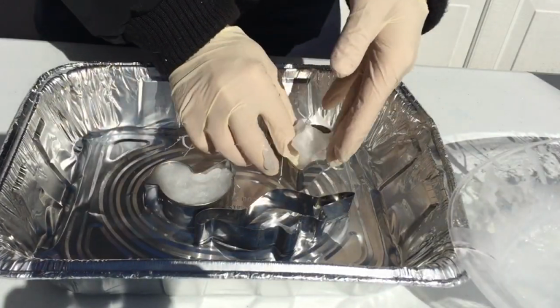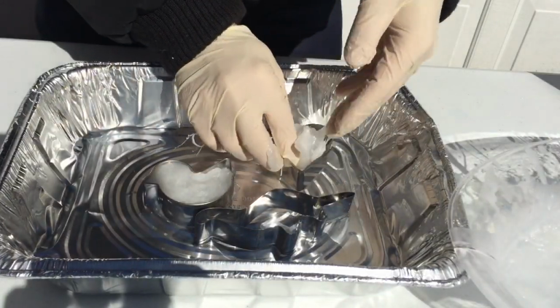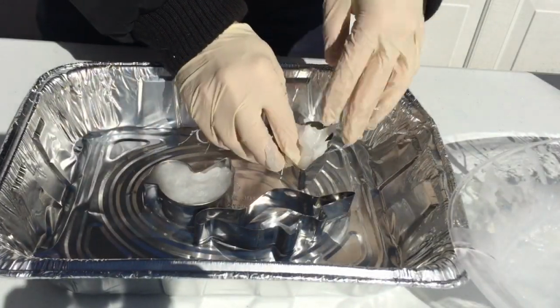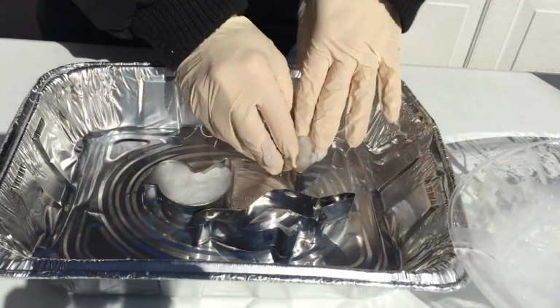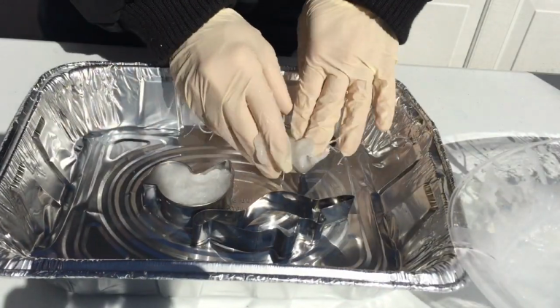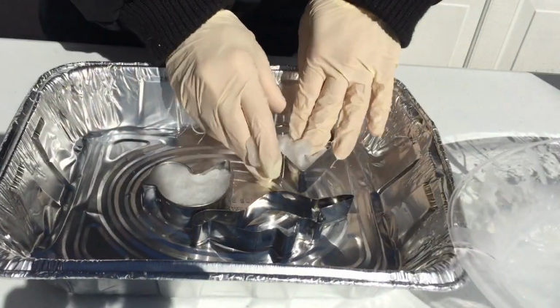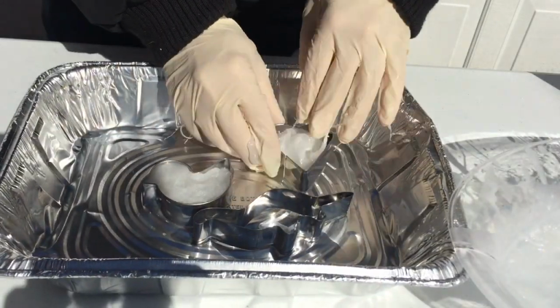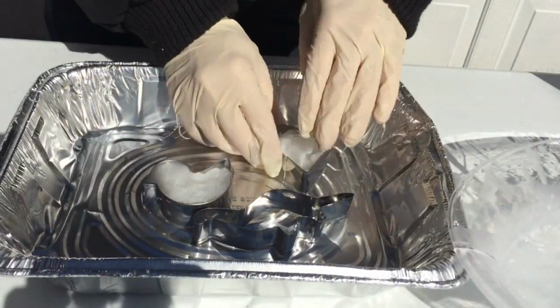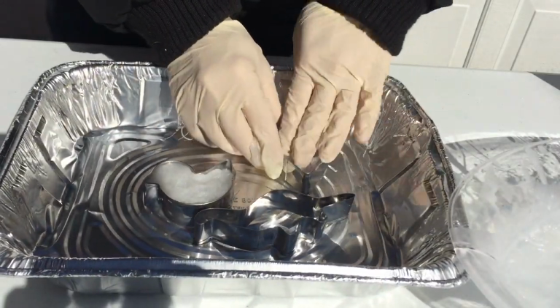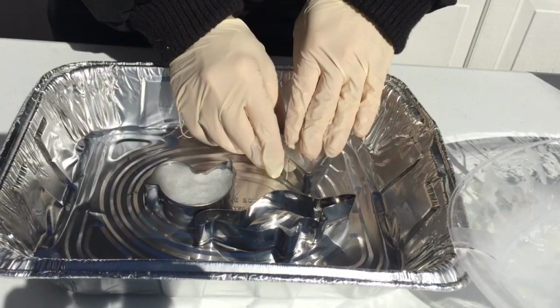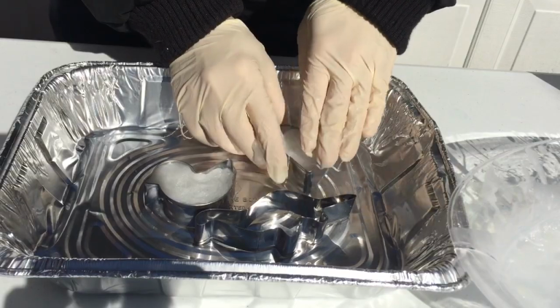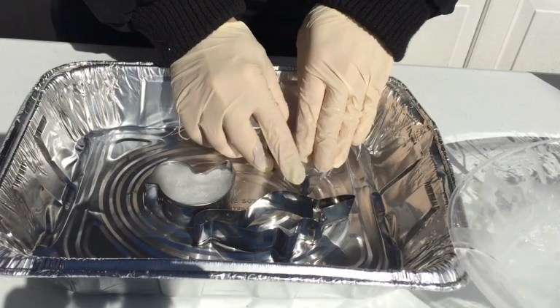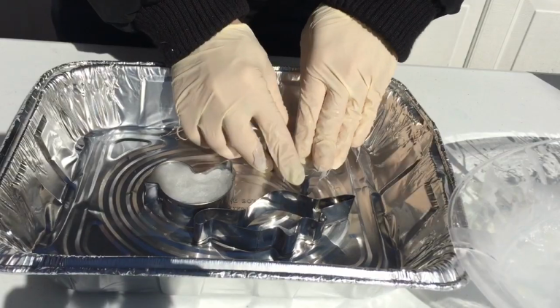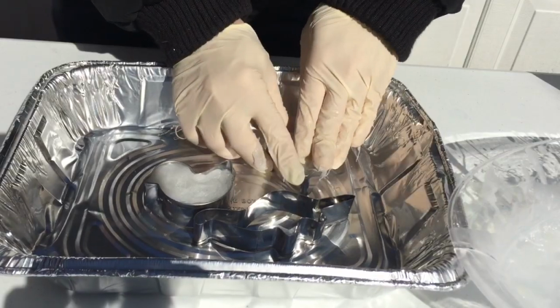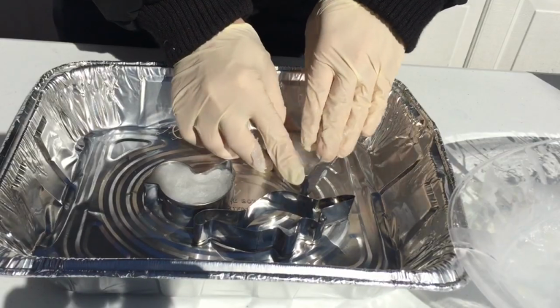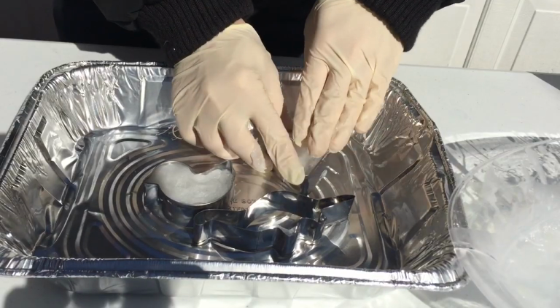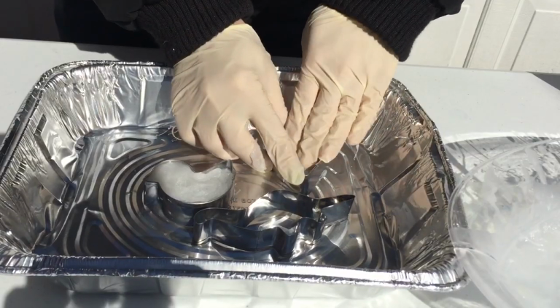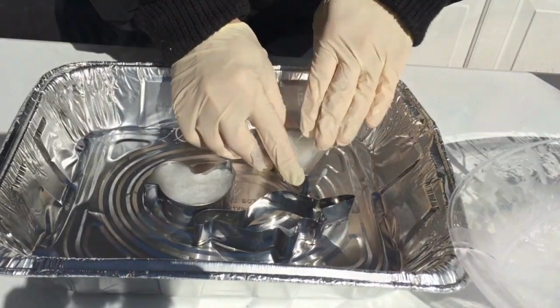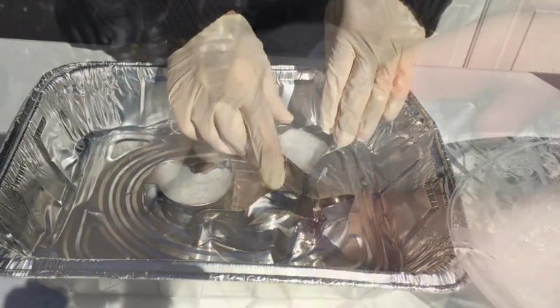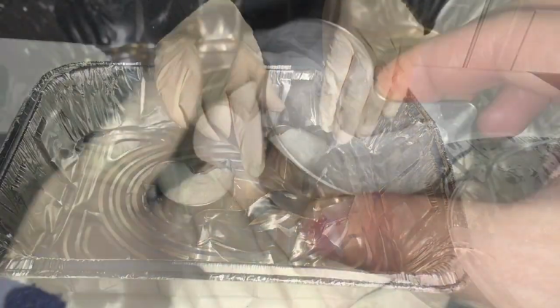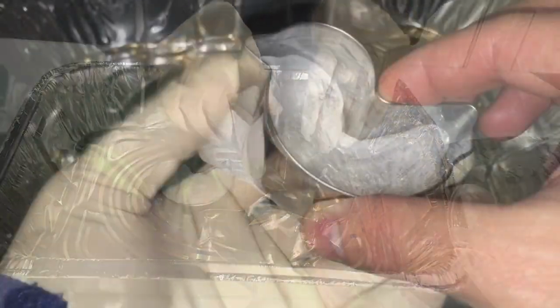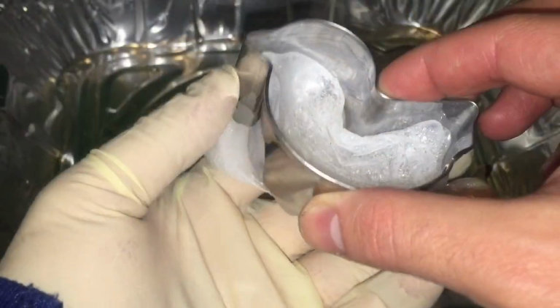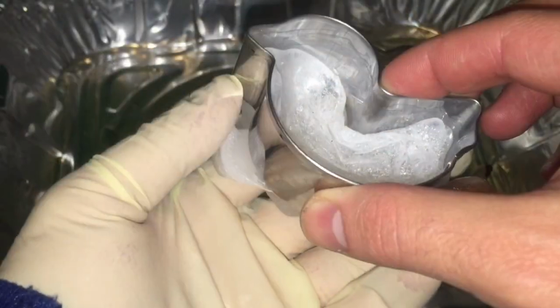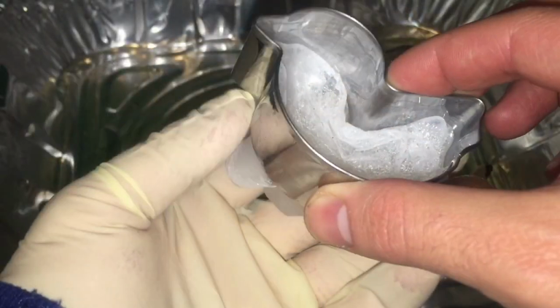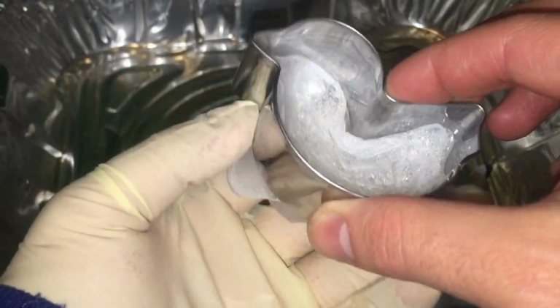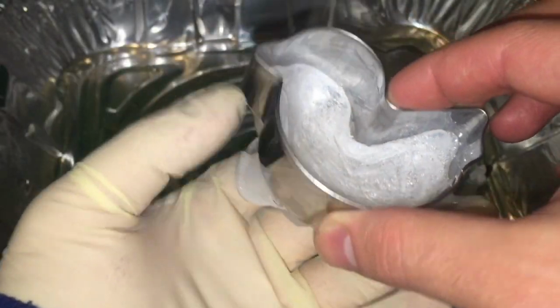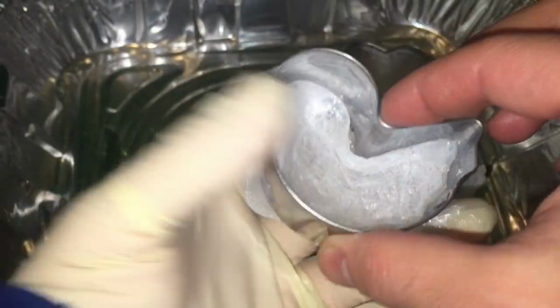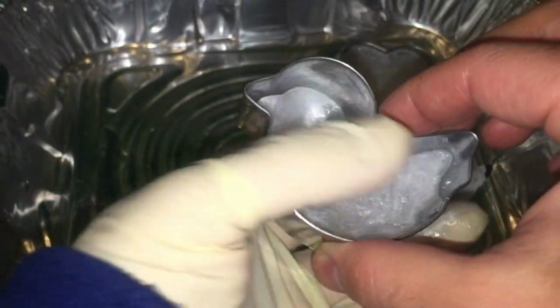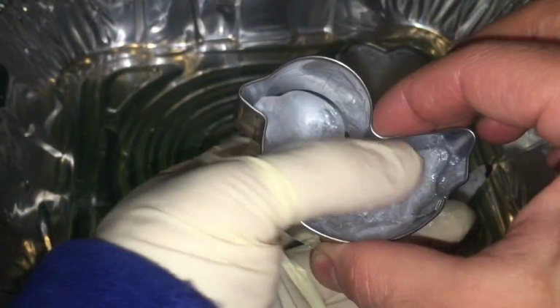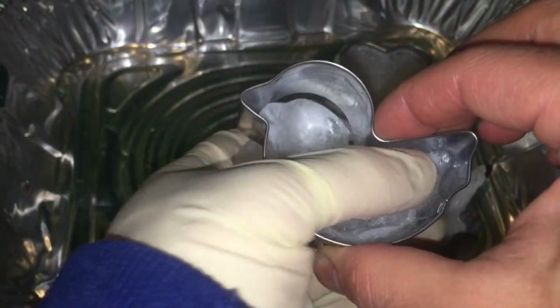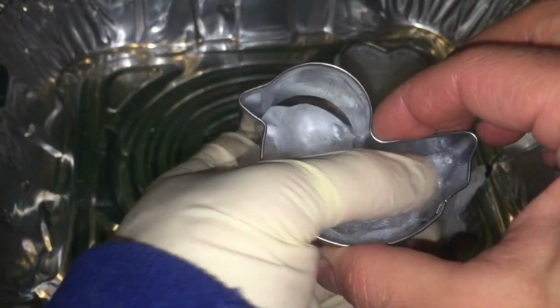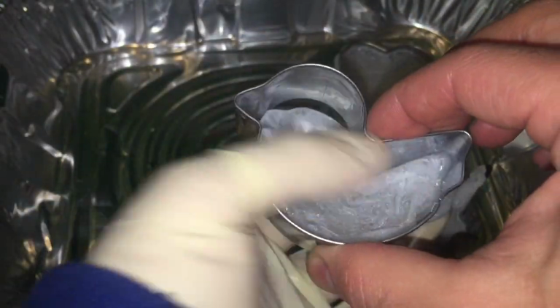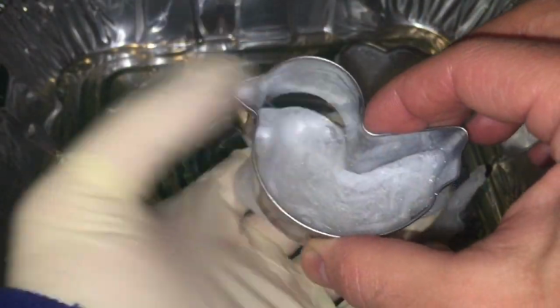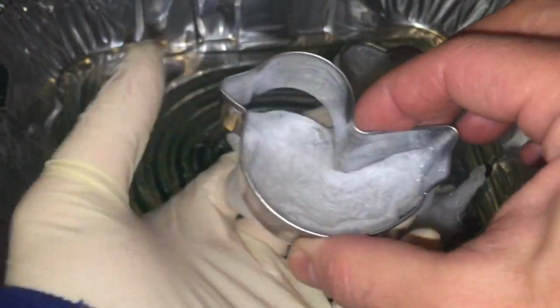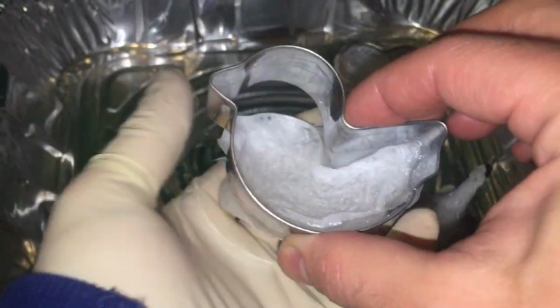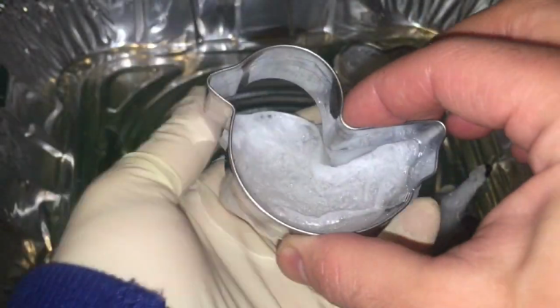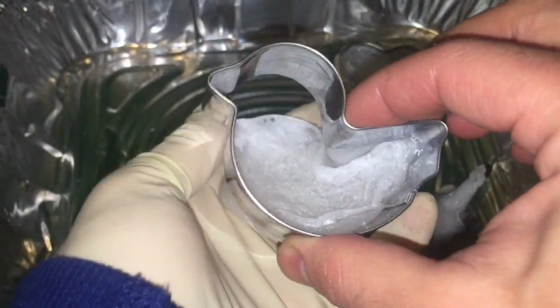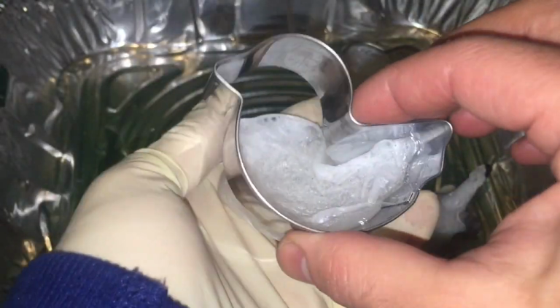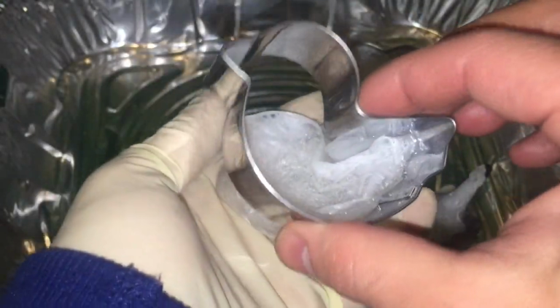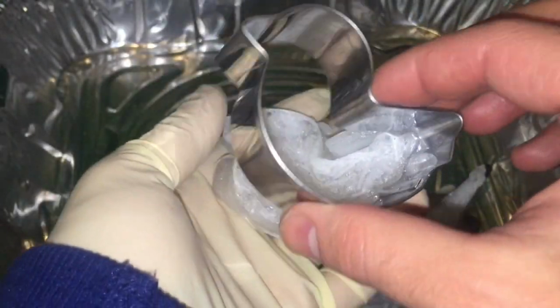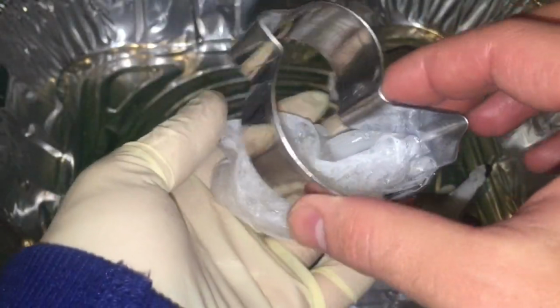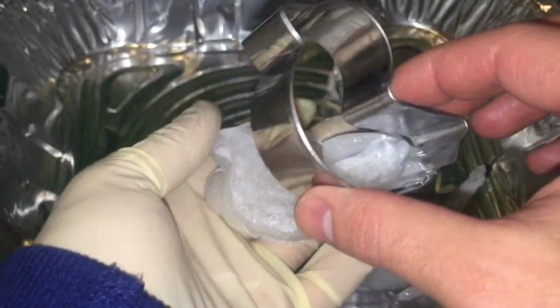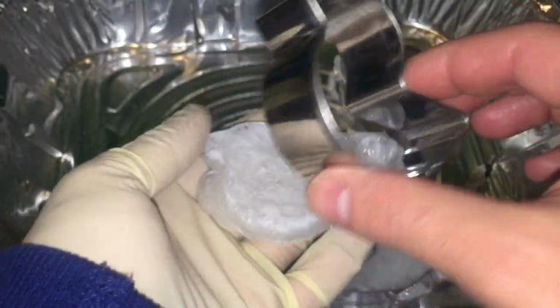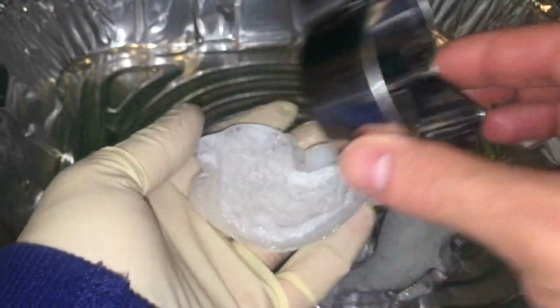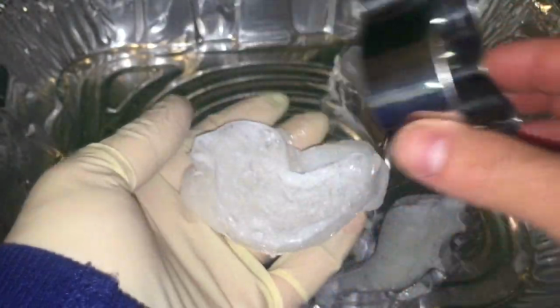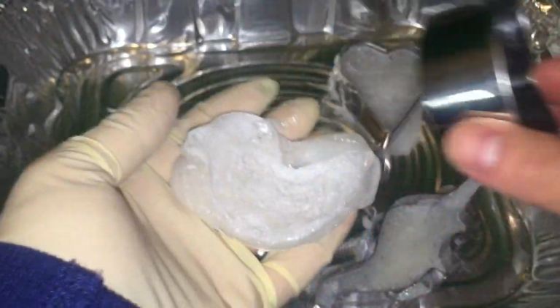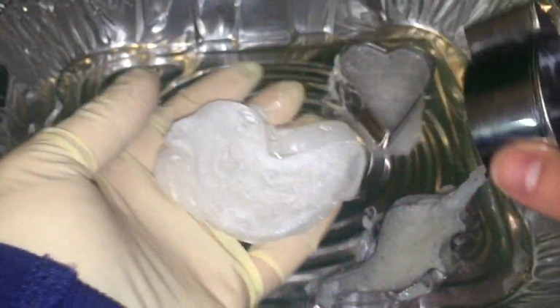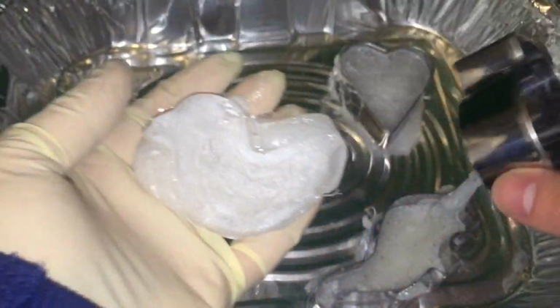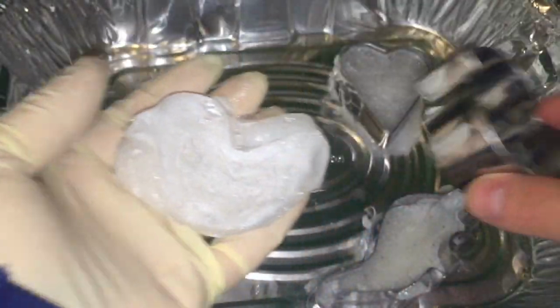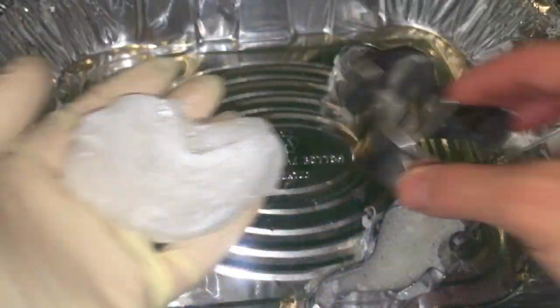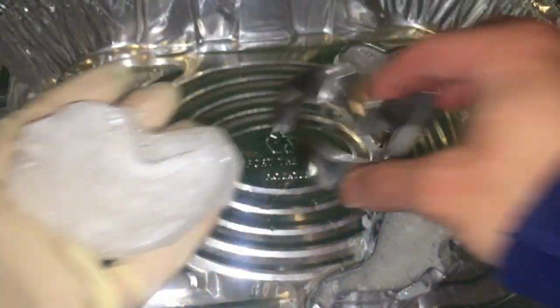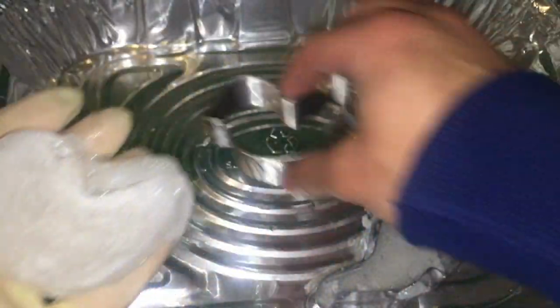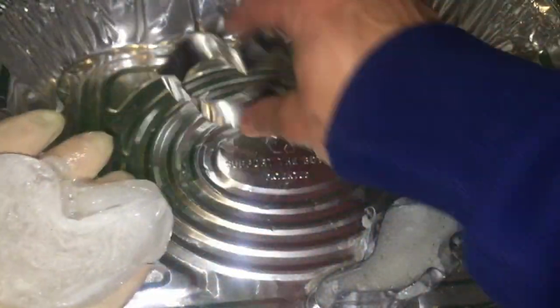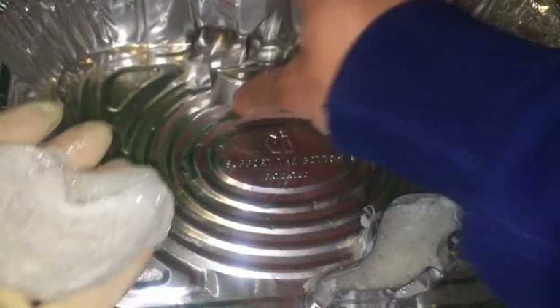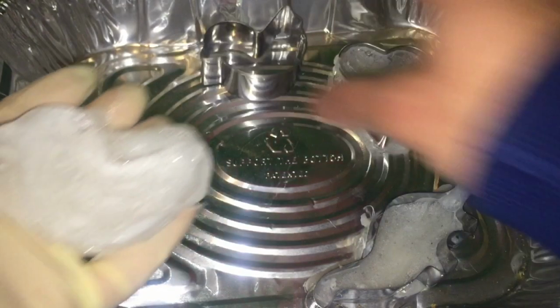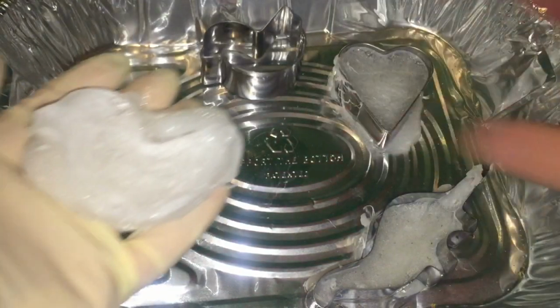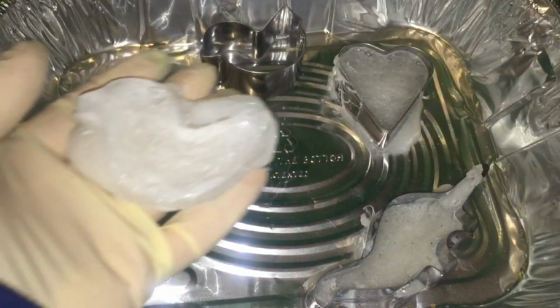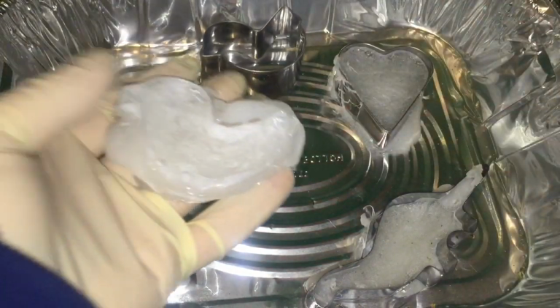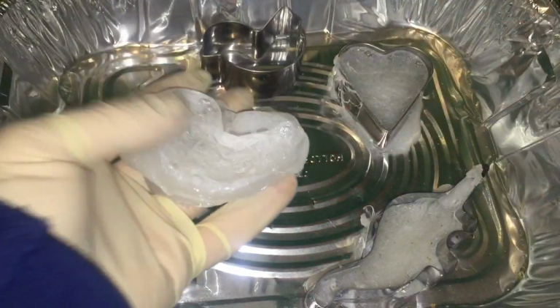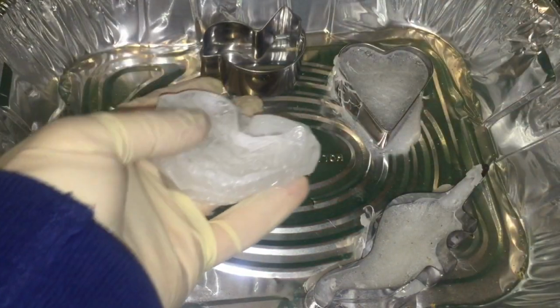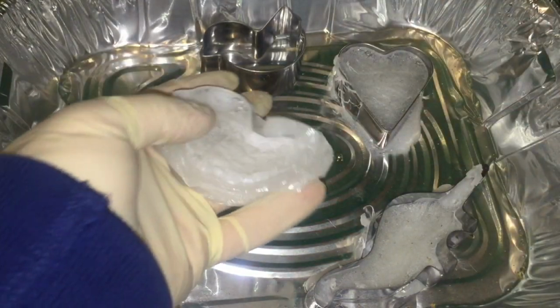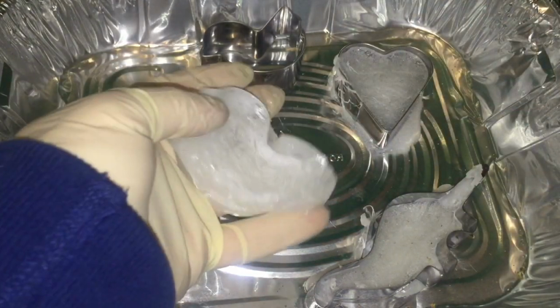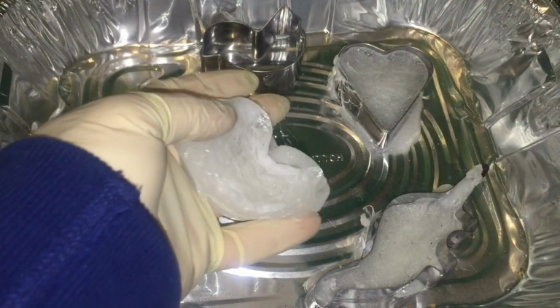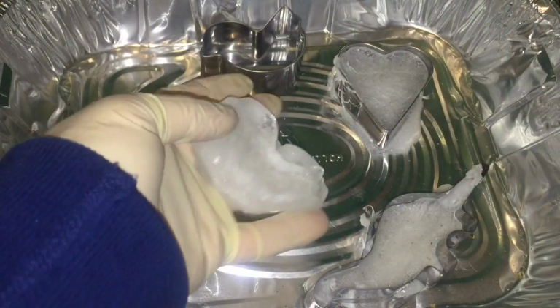Give it a day or two to dry and harden, and you'll have your mold ready to go. Again, best not to touch it with your bare hands.